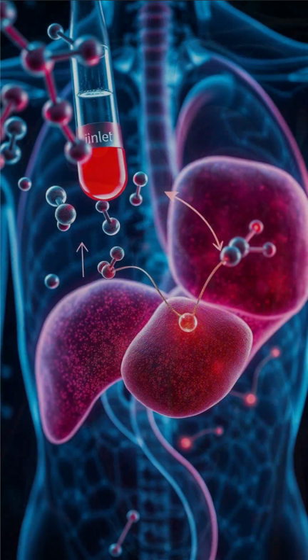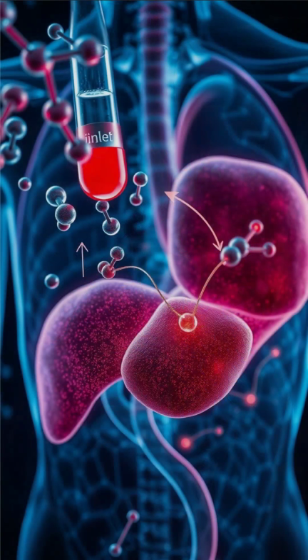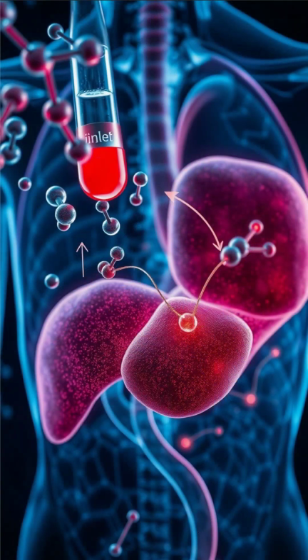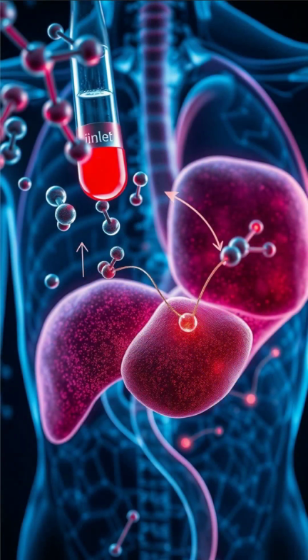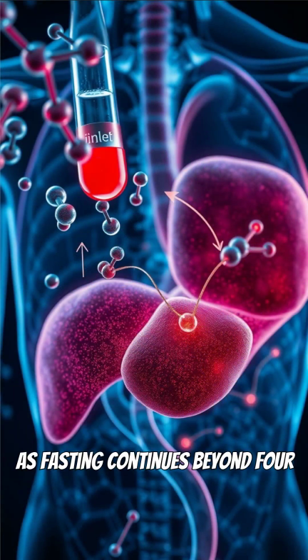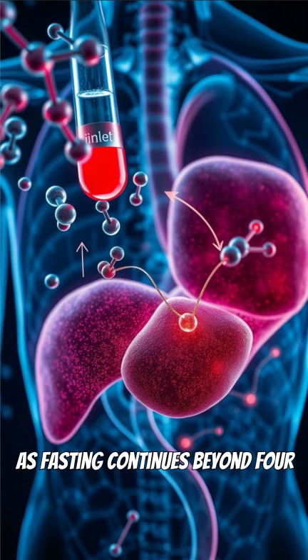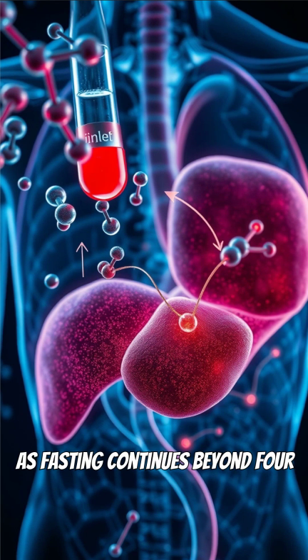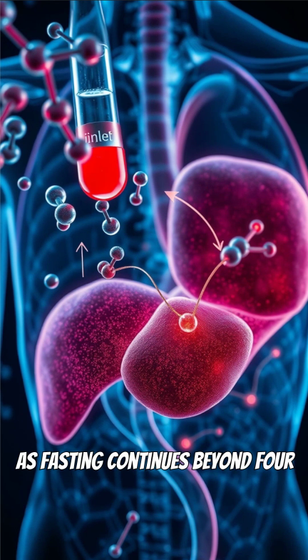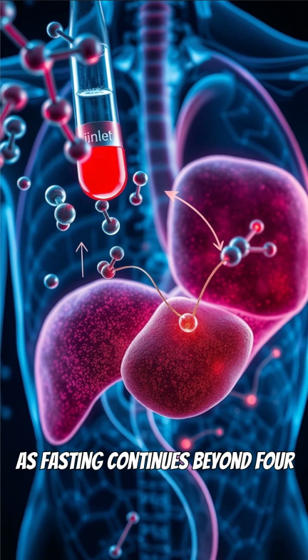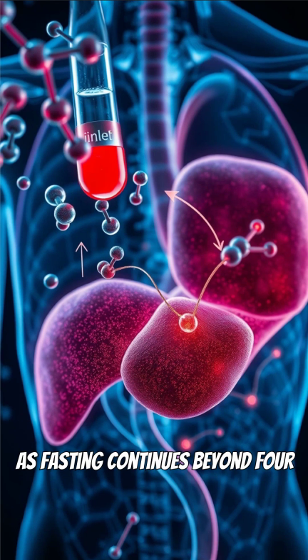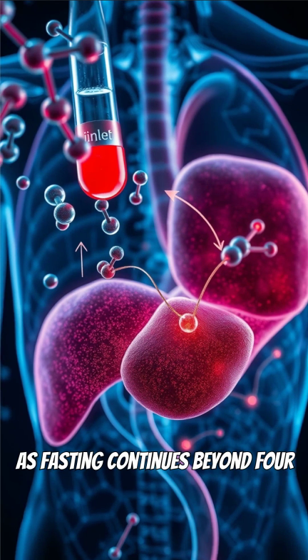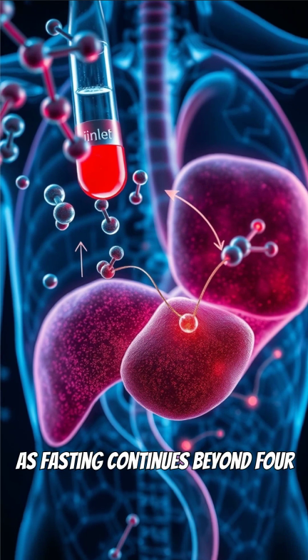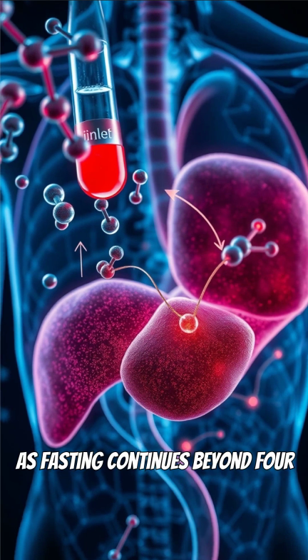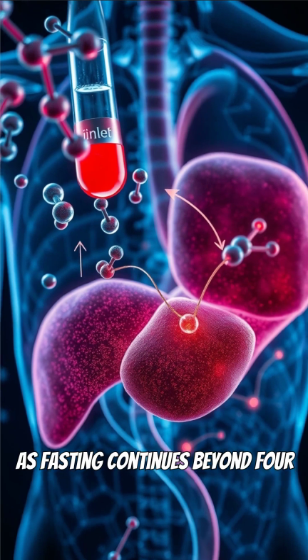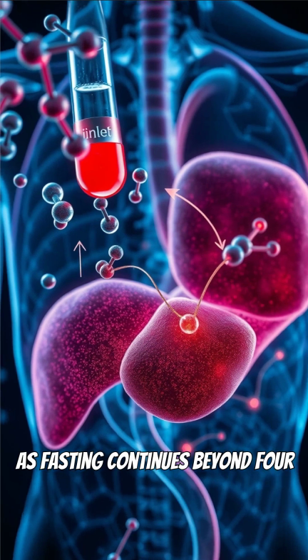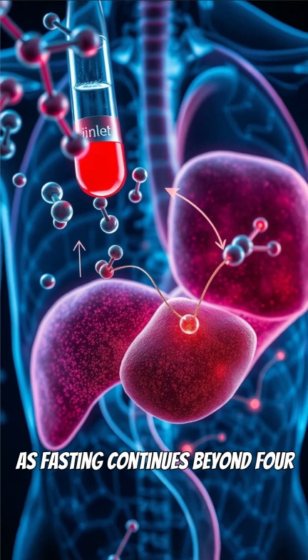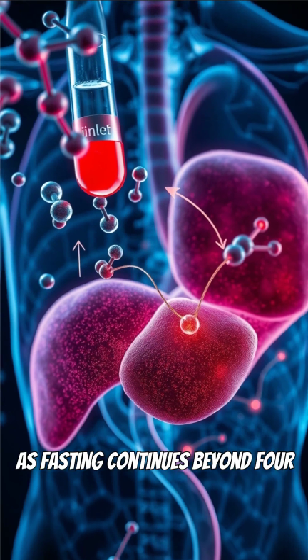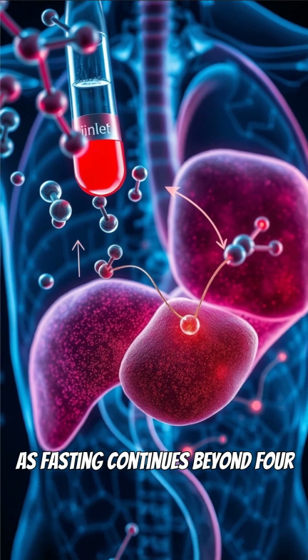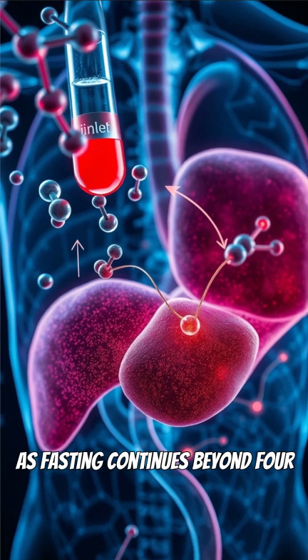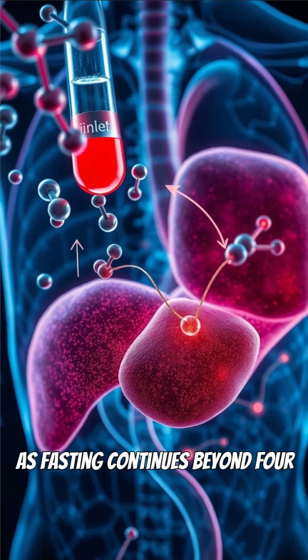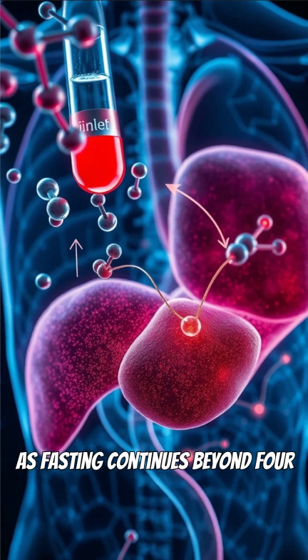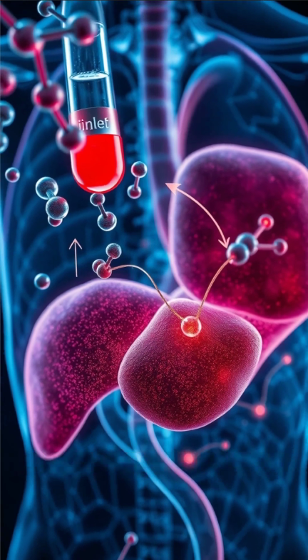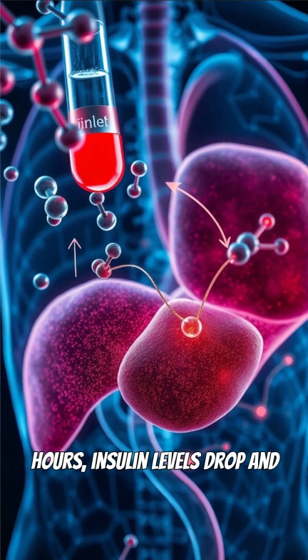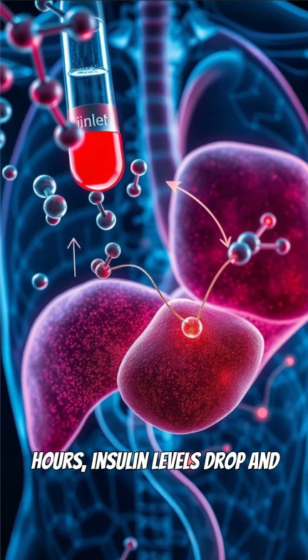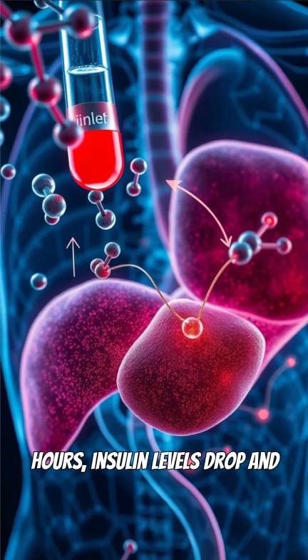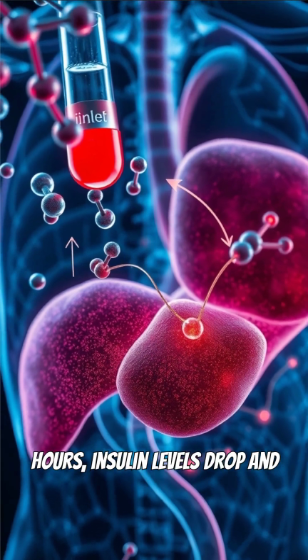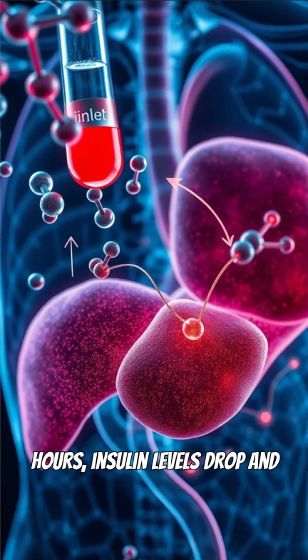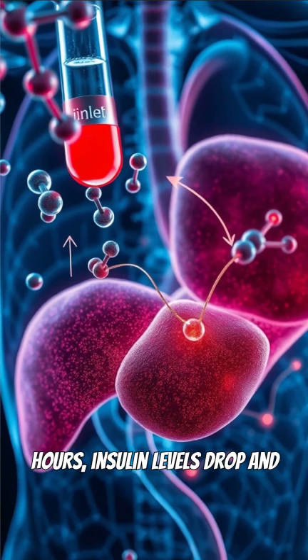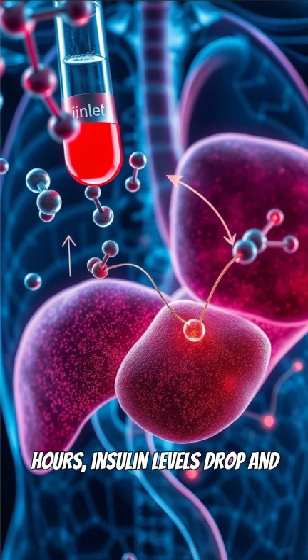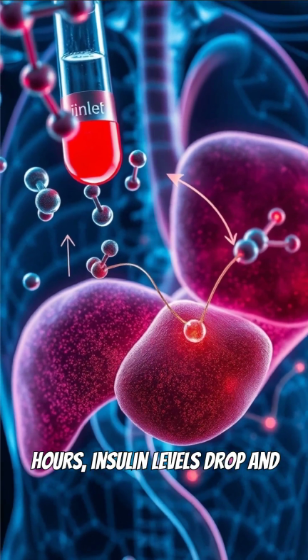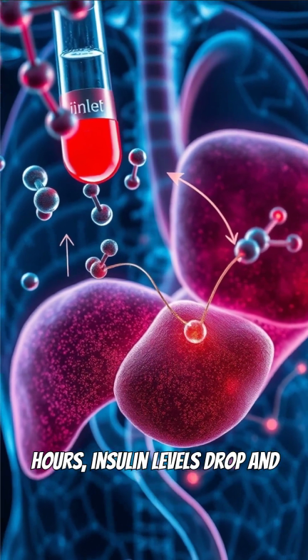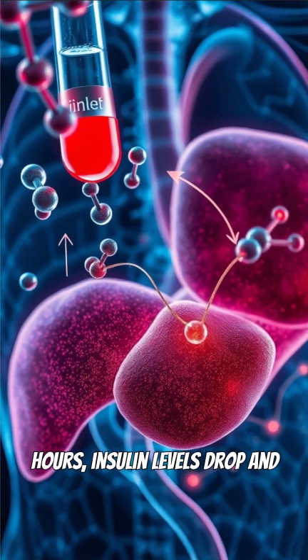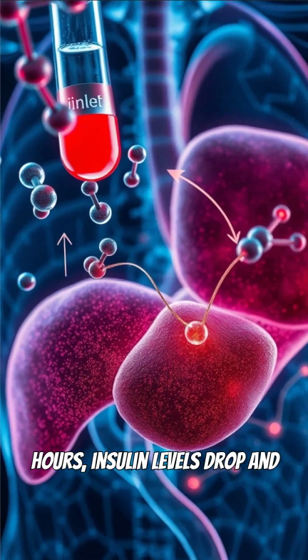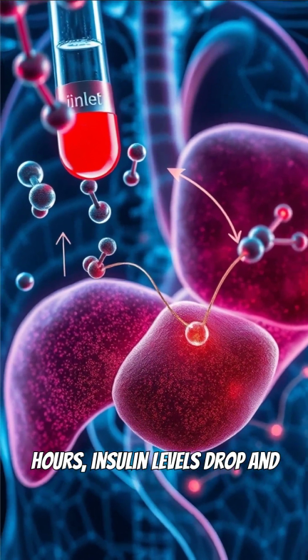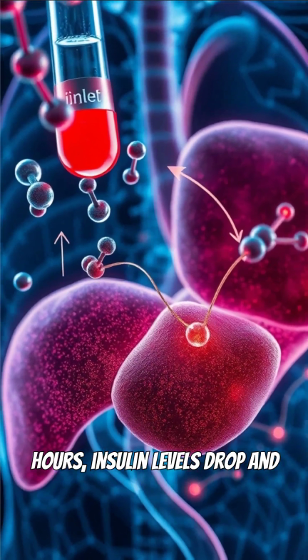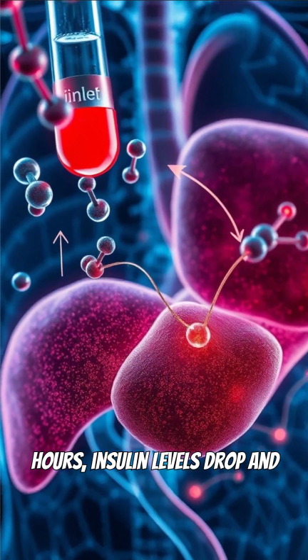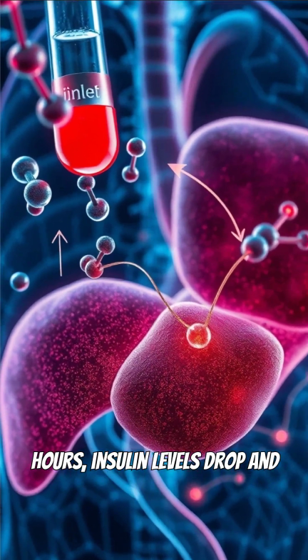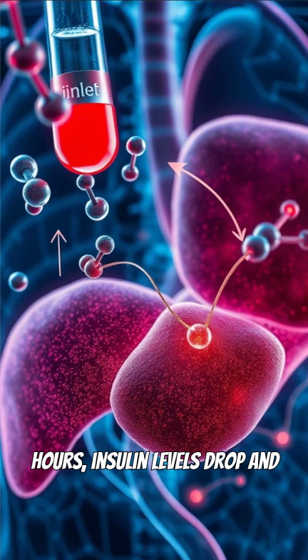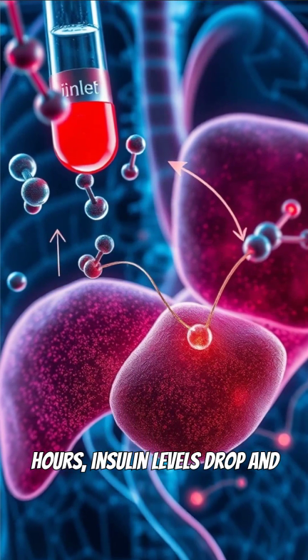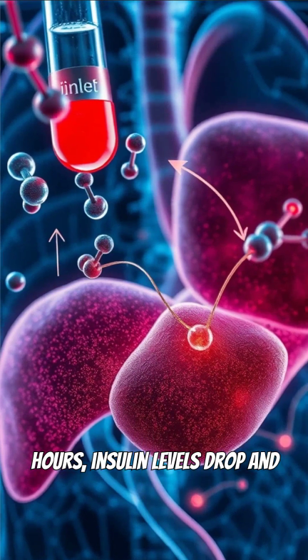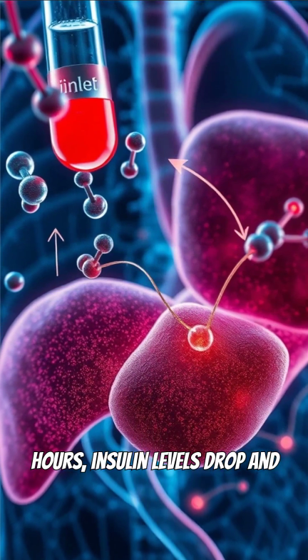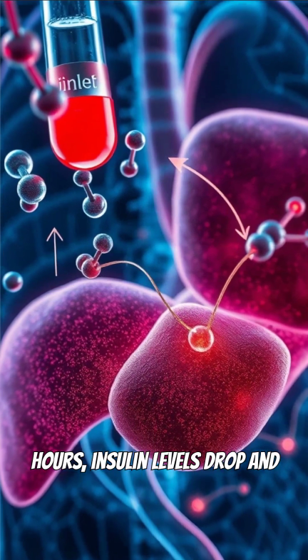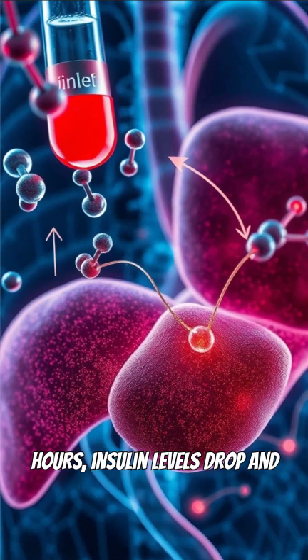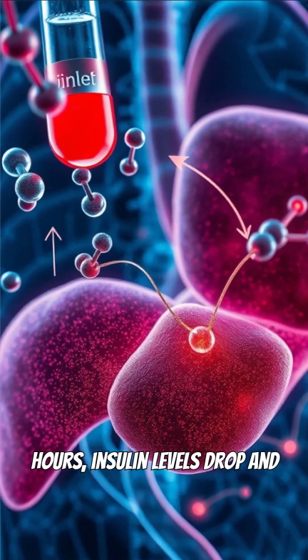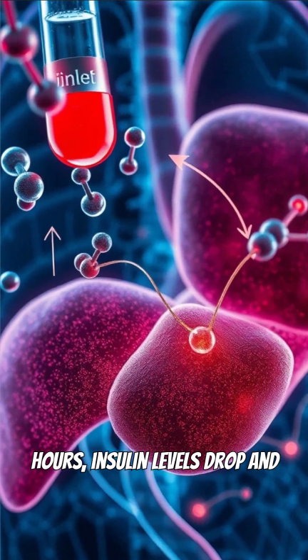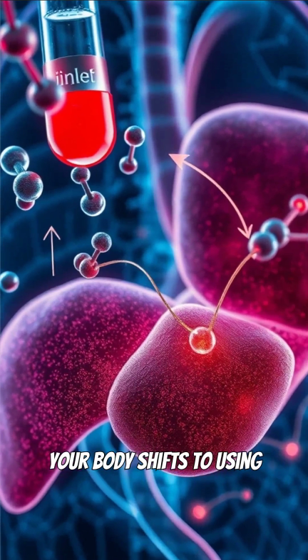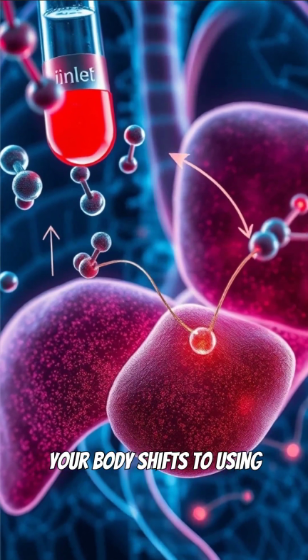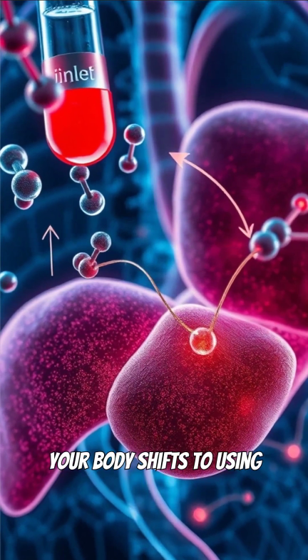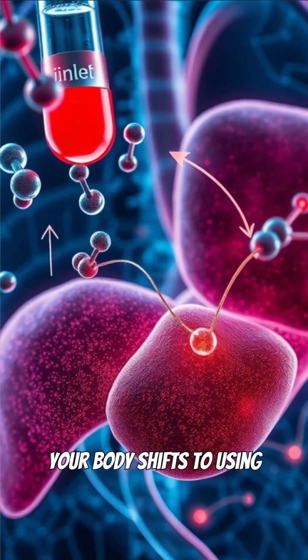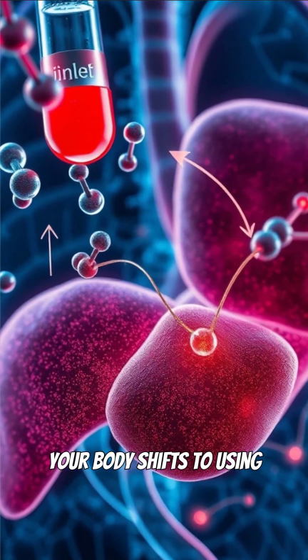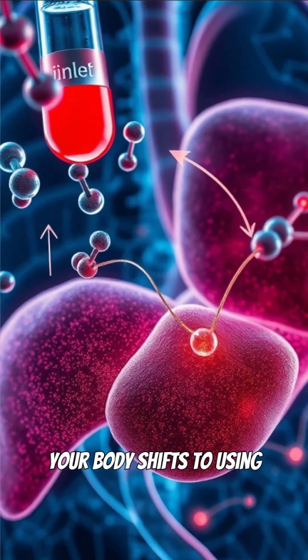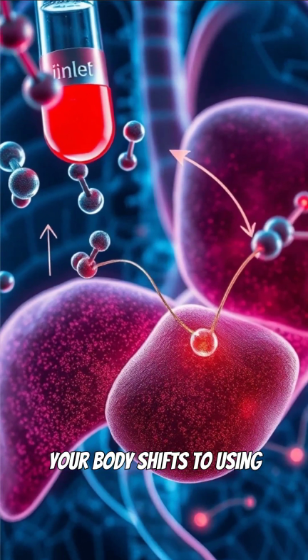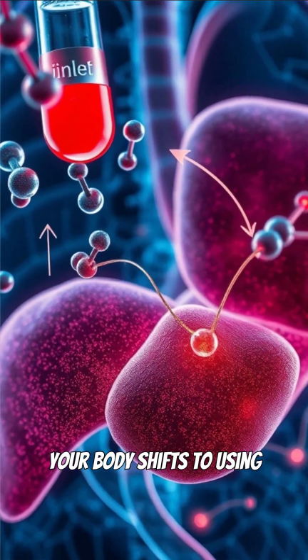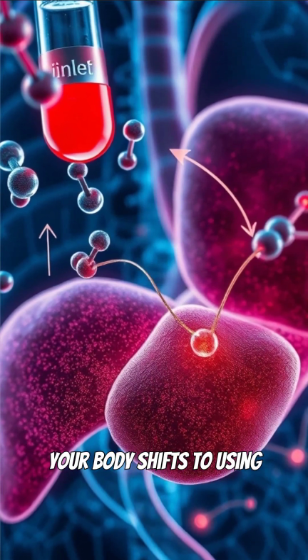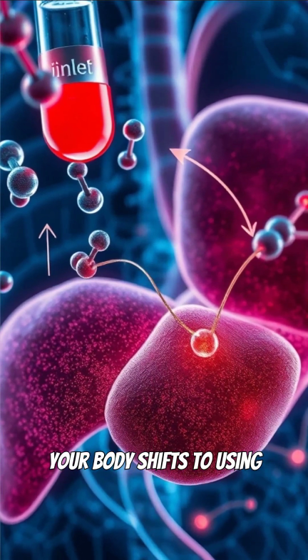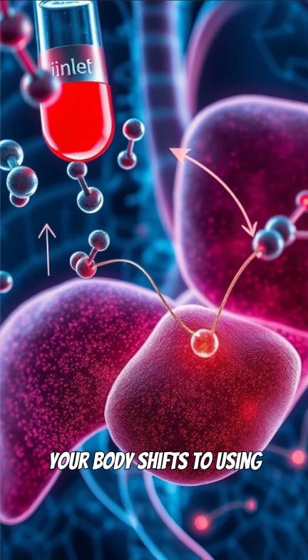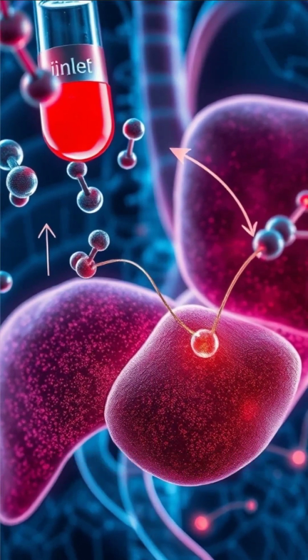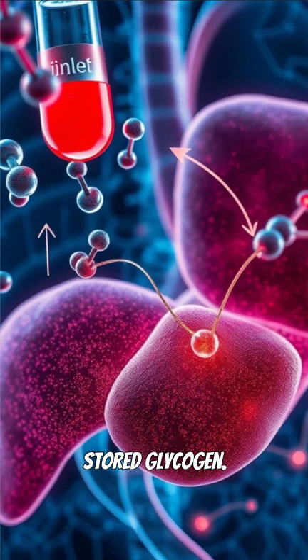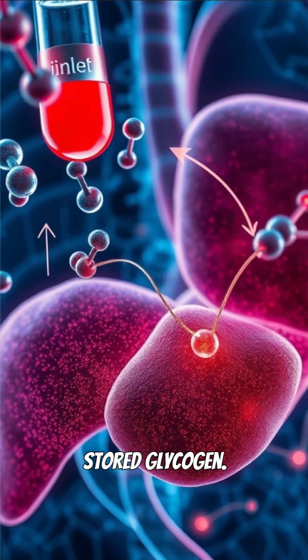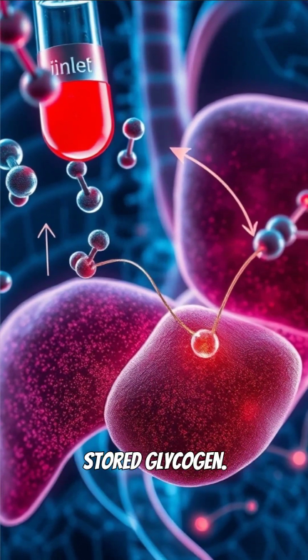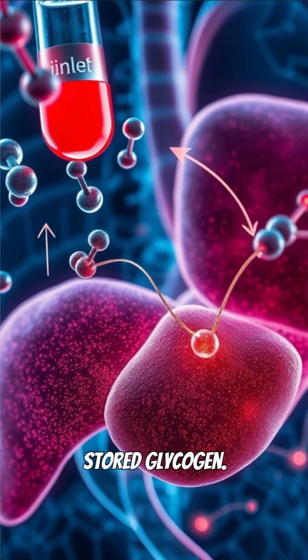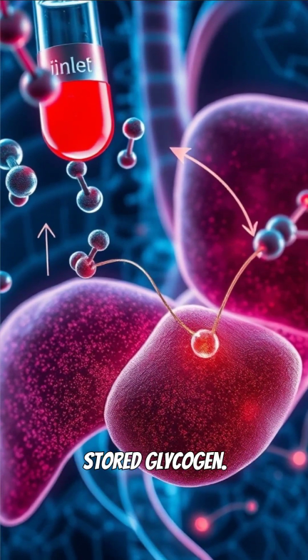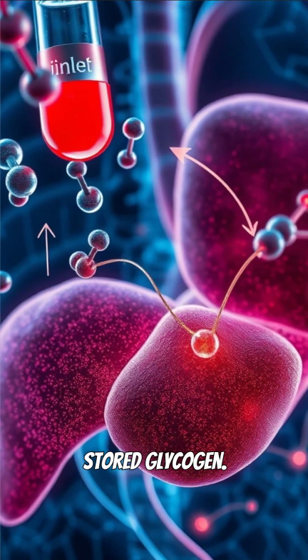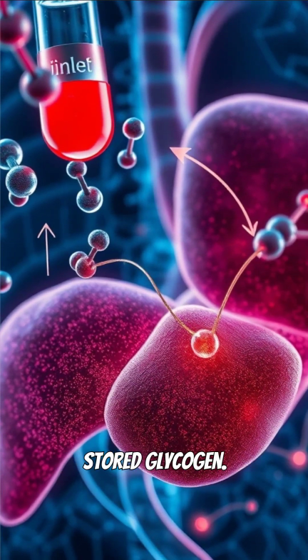As fasting continues beyond four hours, insulin levels drop and your body shifts to using stored glycogen.